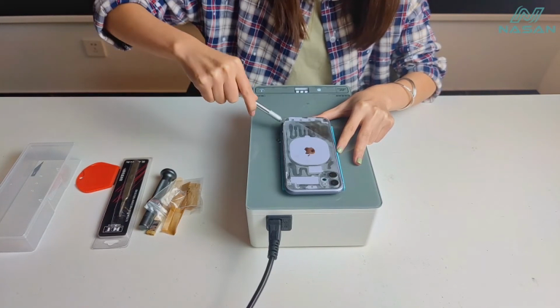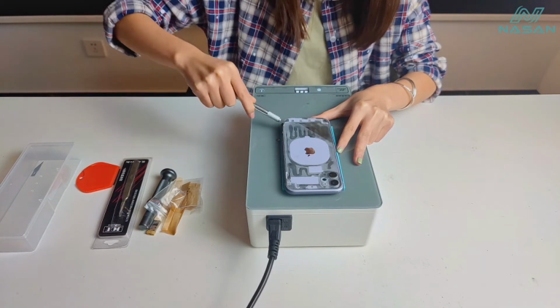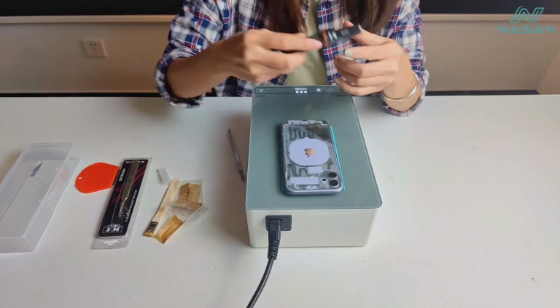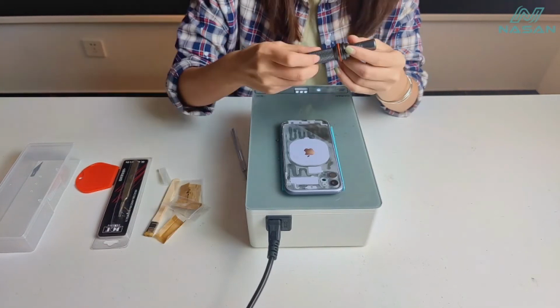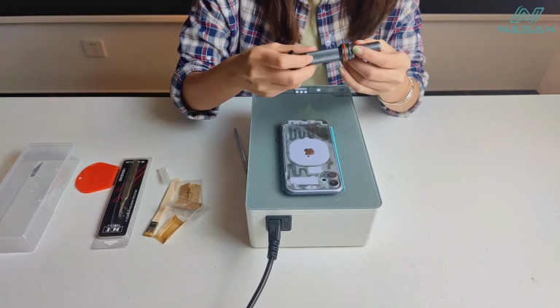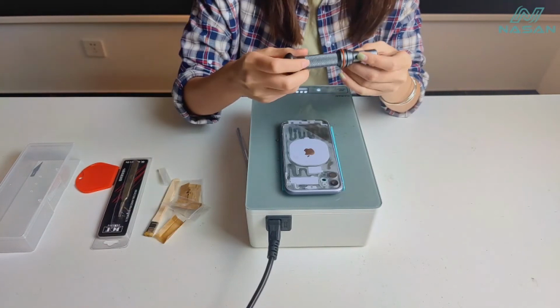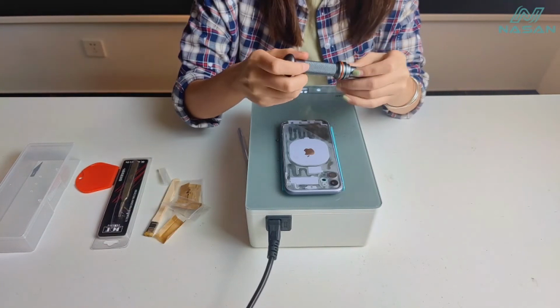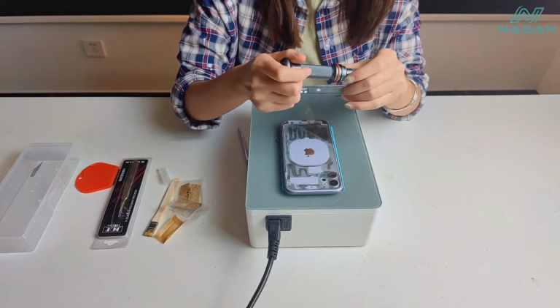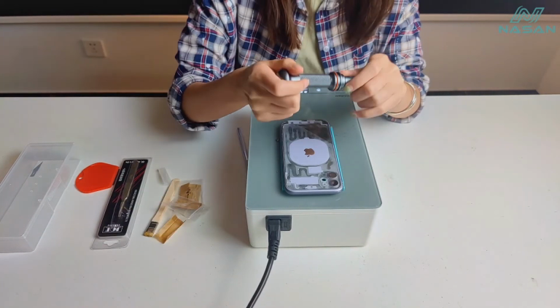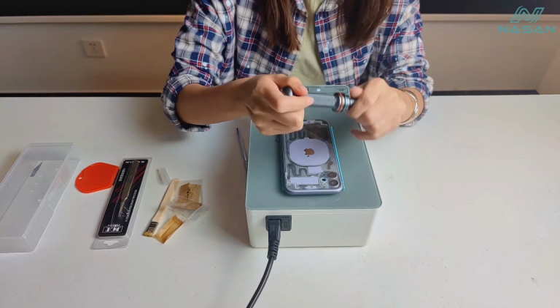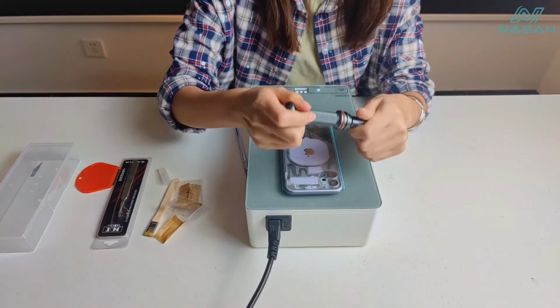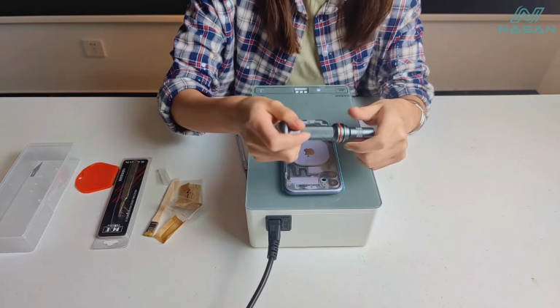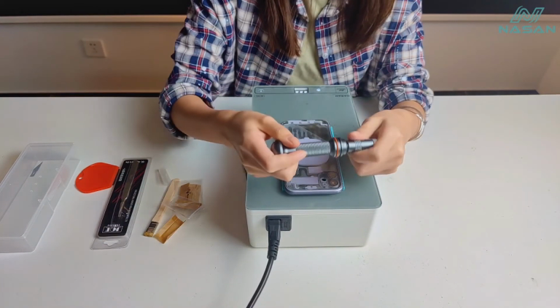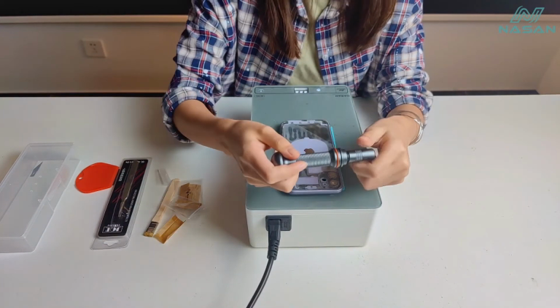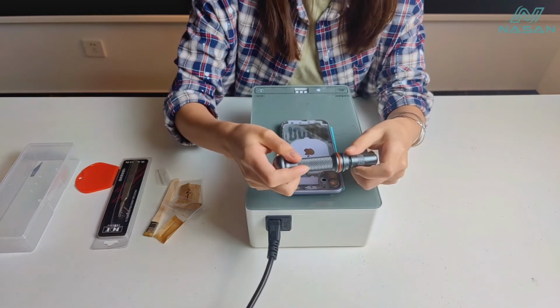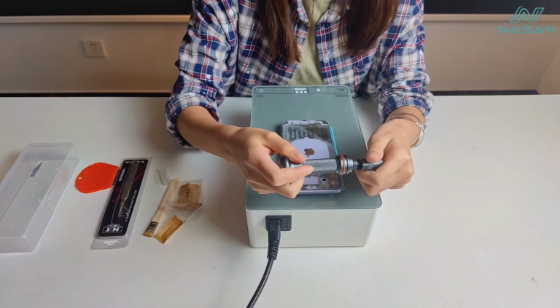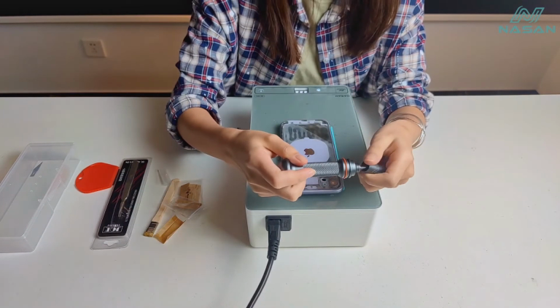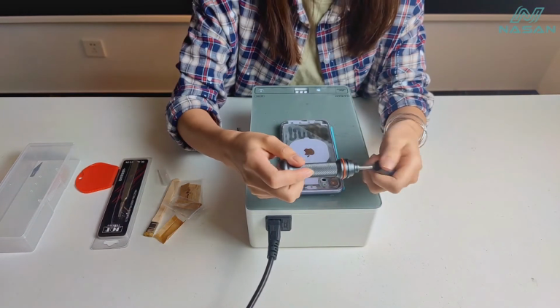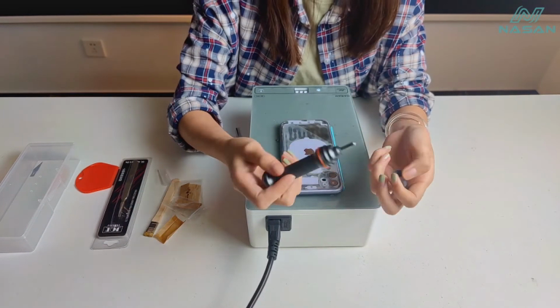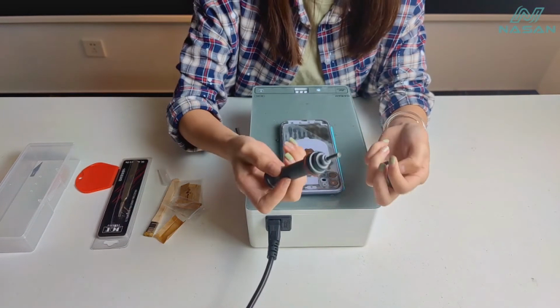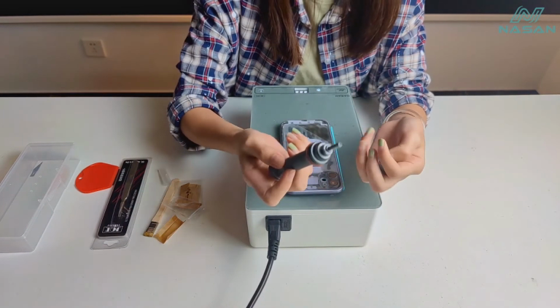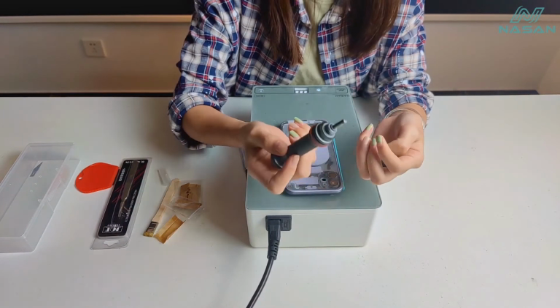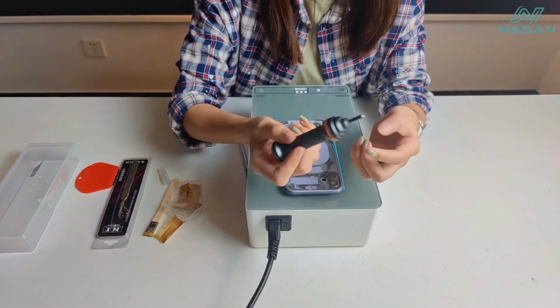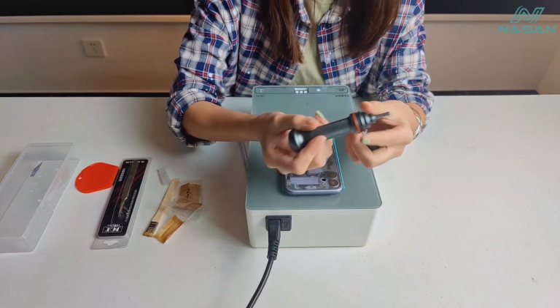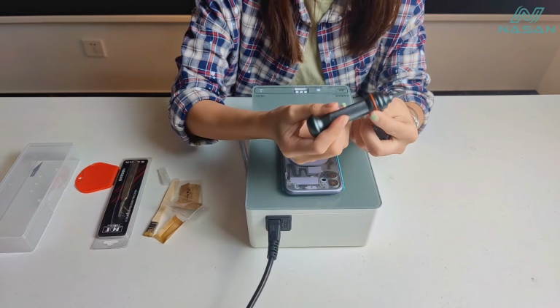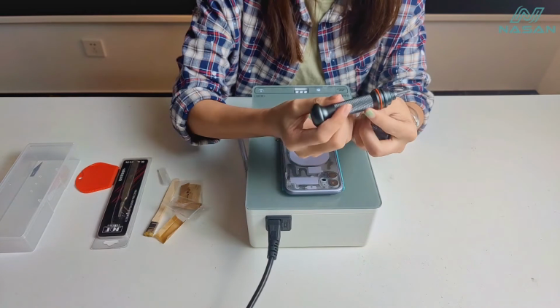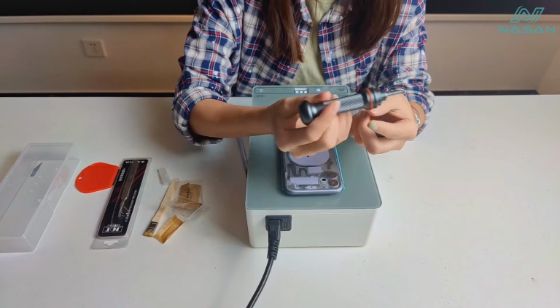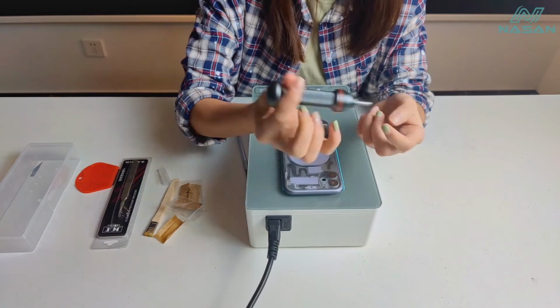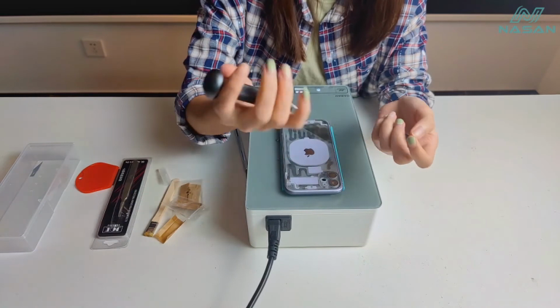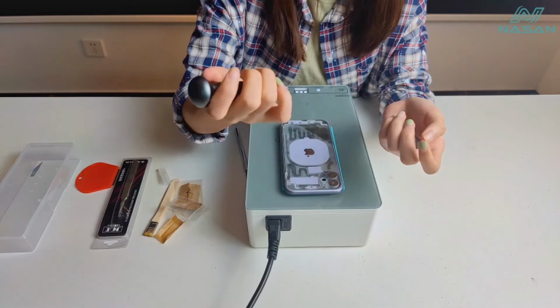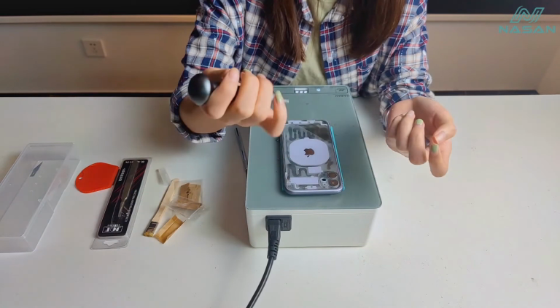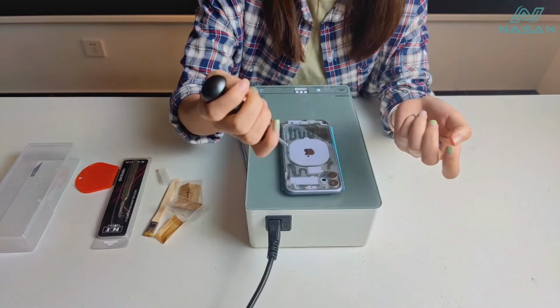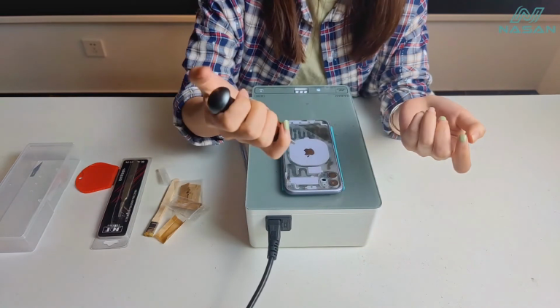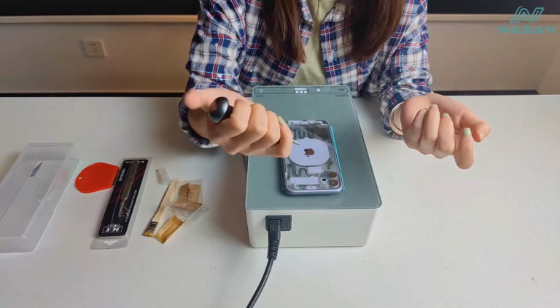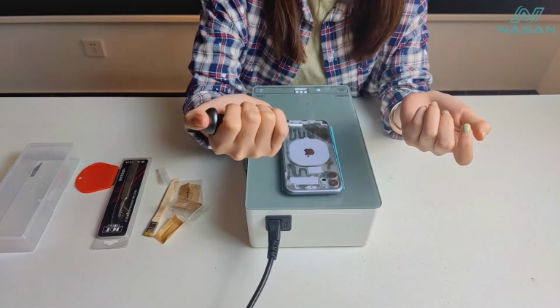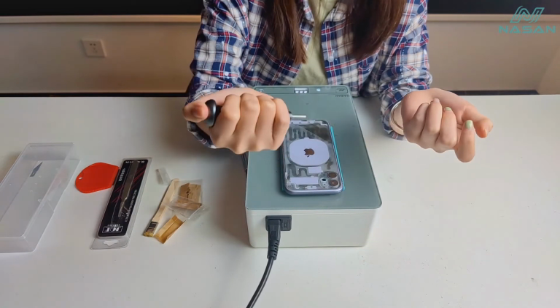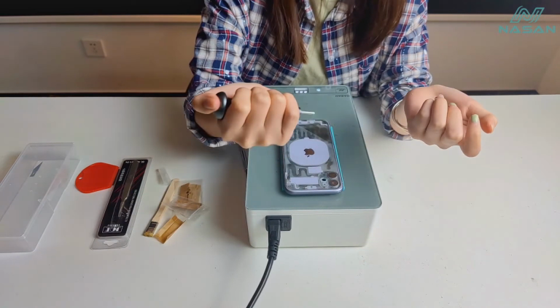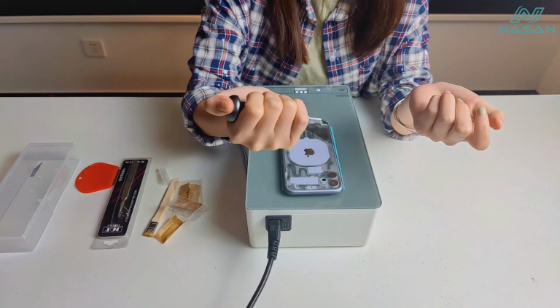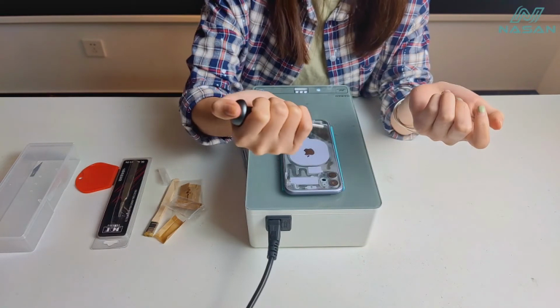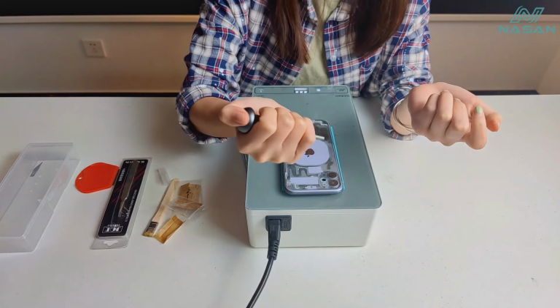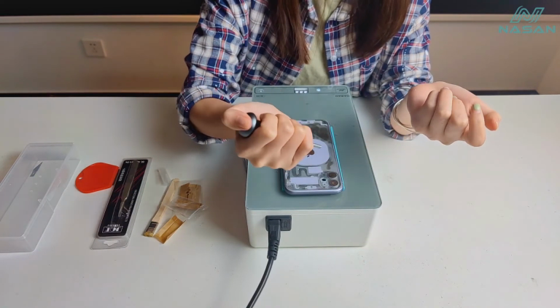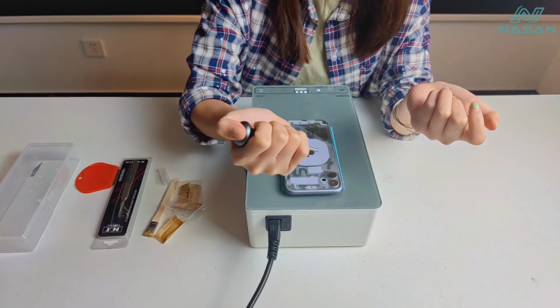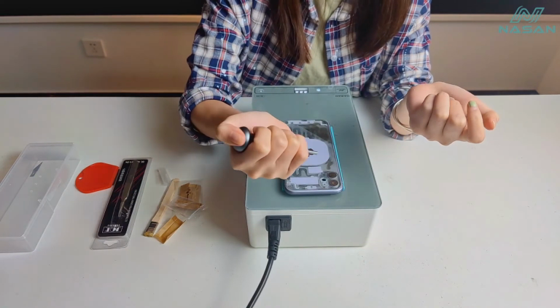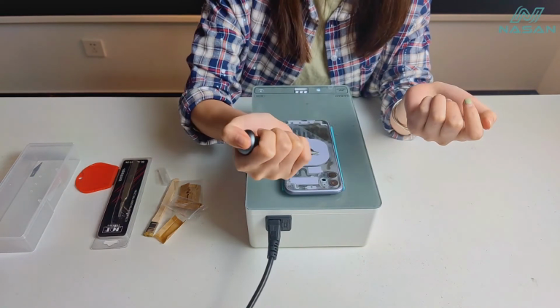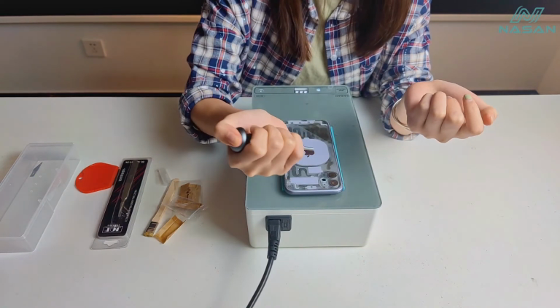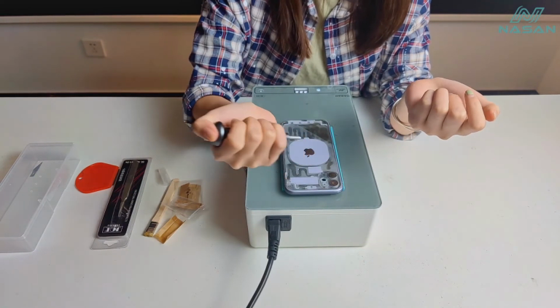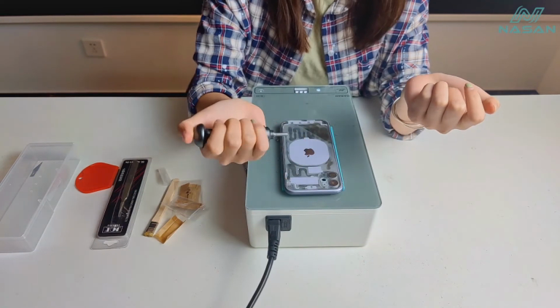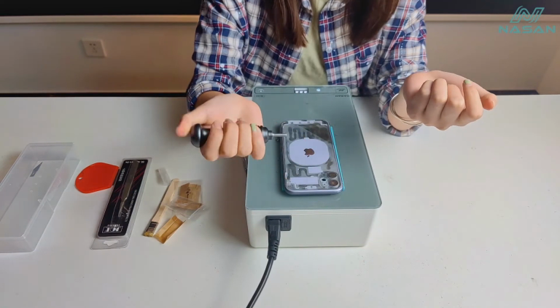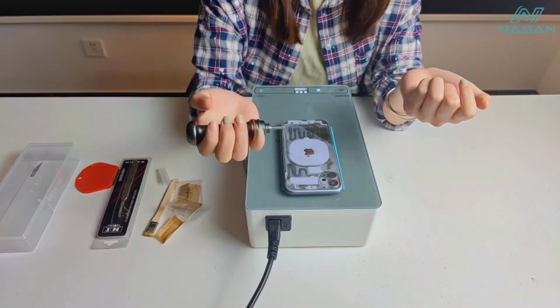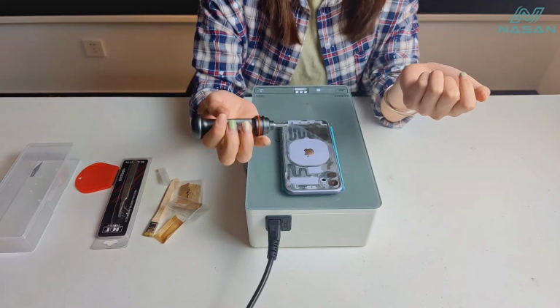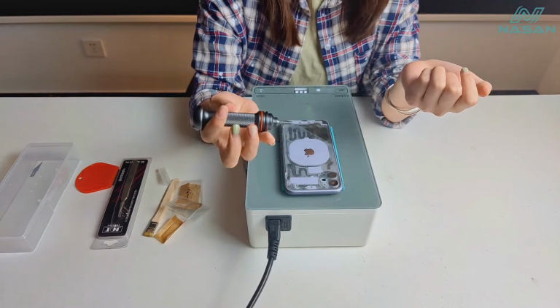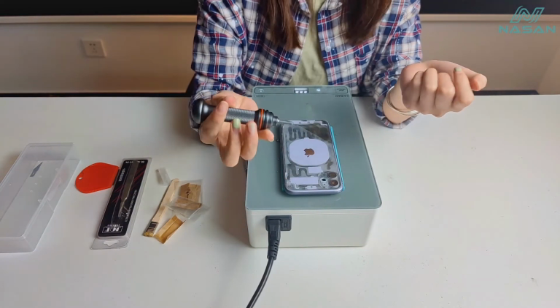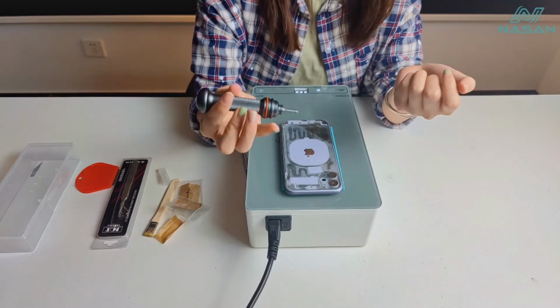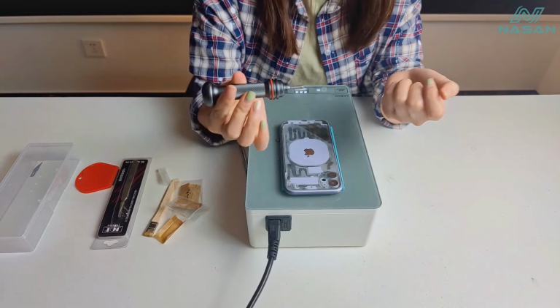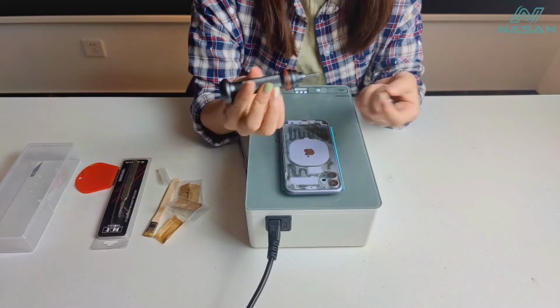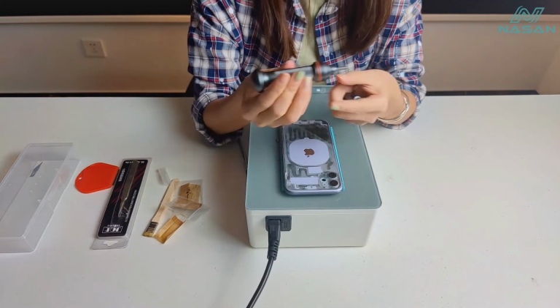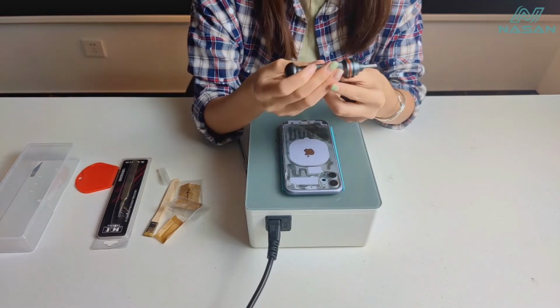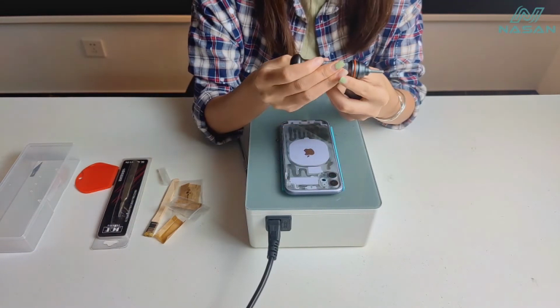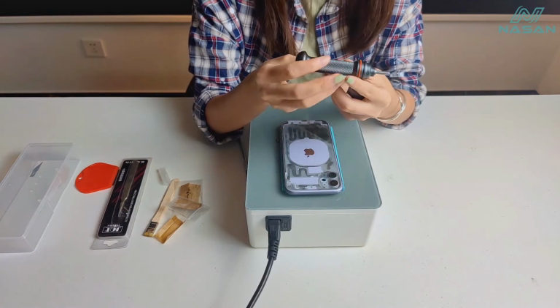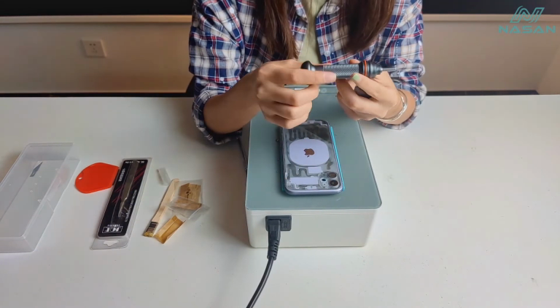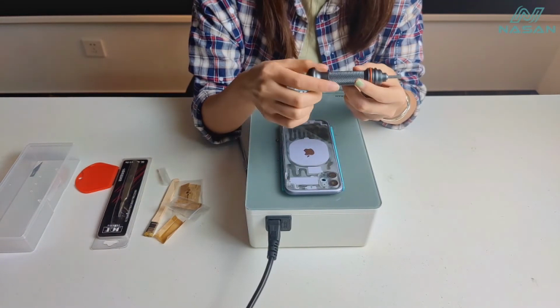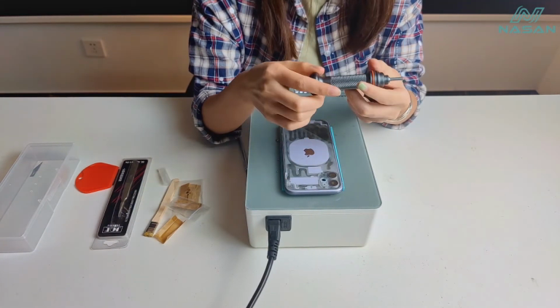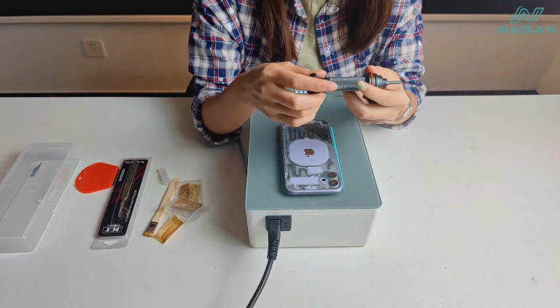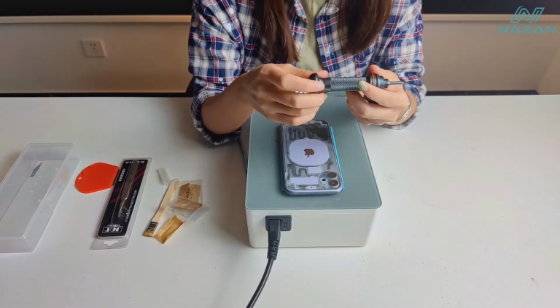Next one is this glass breaker. This is very easy to damage the phone, so we must use it carefully.